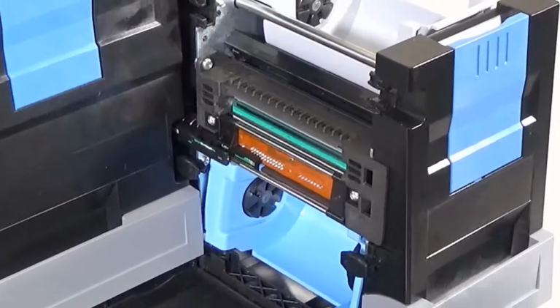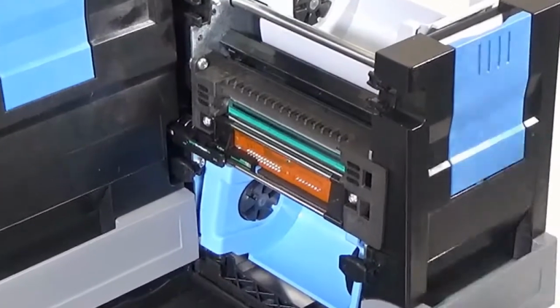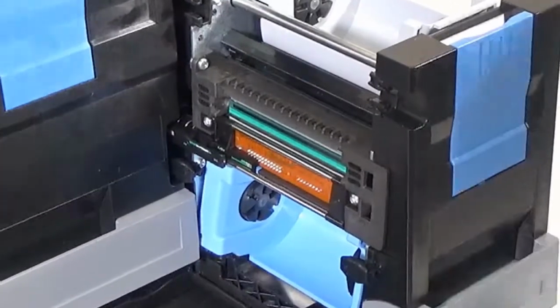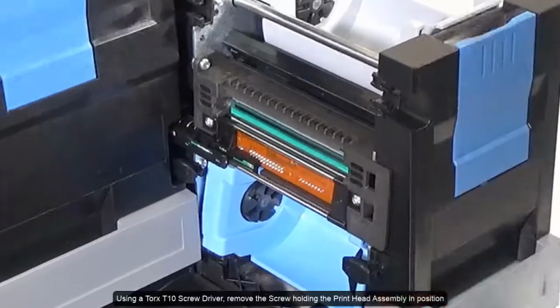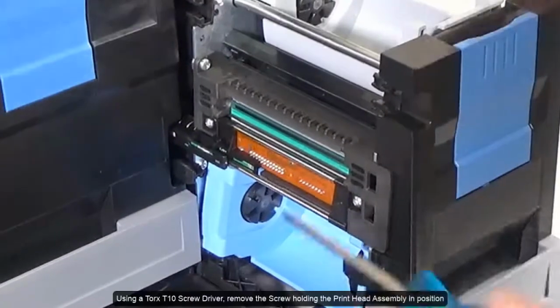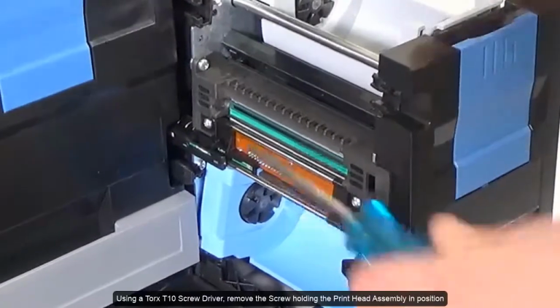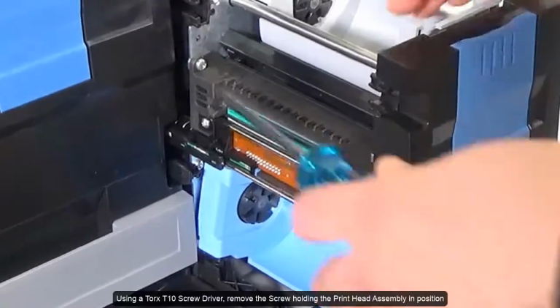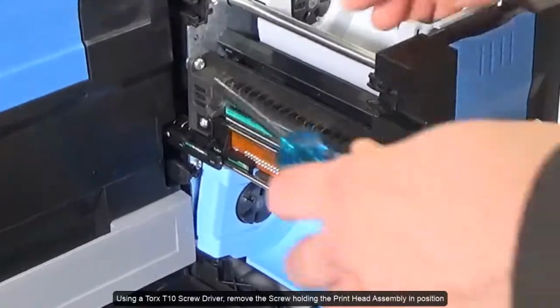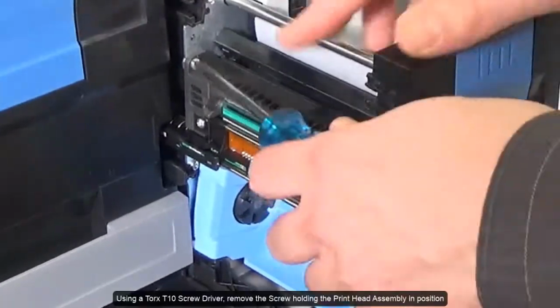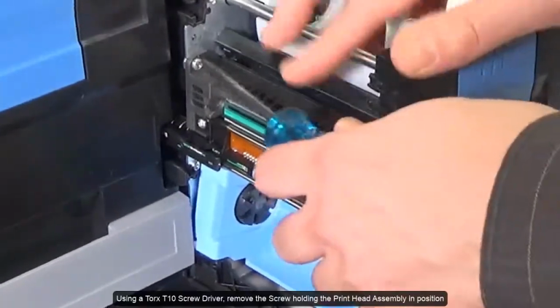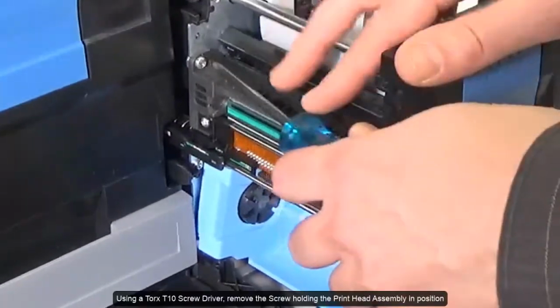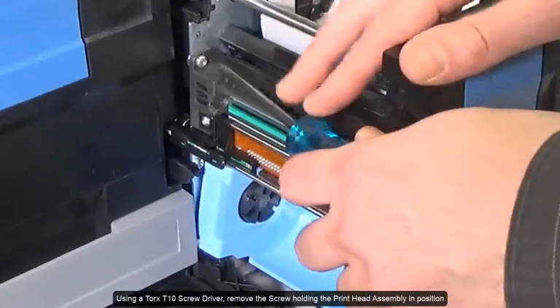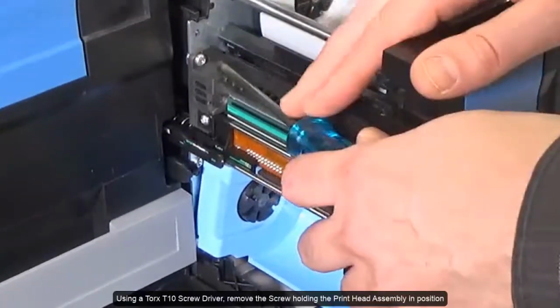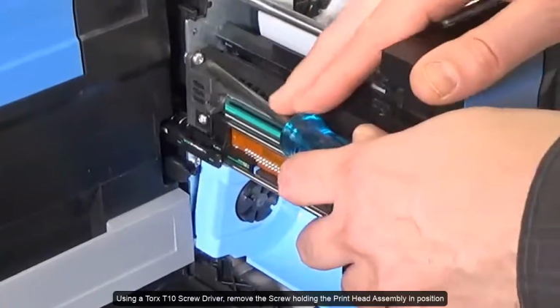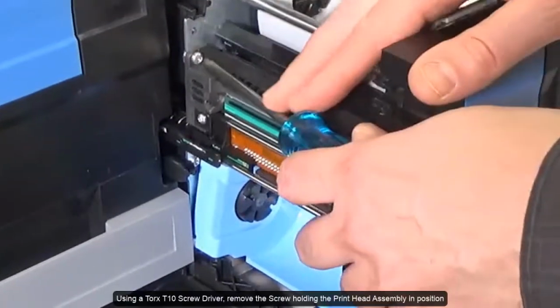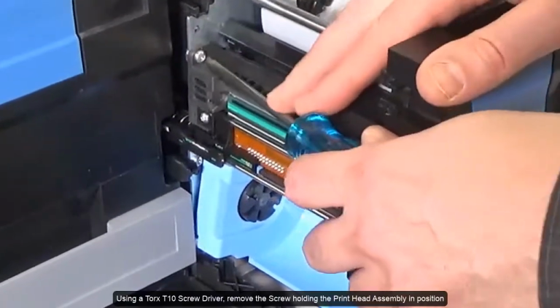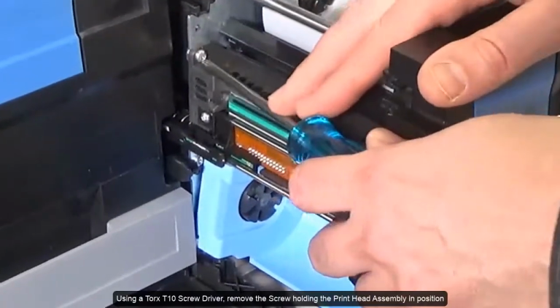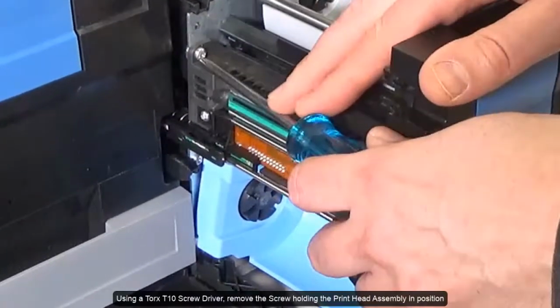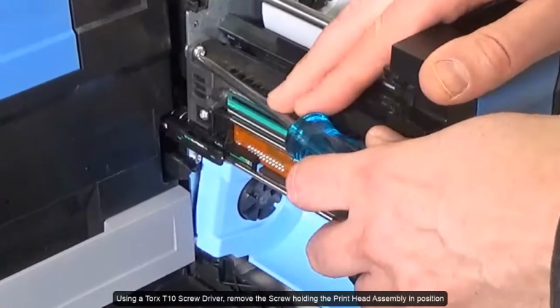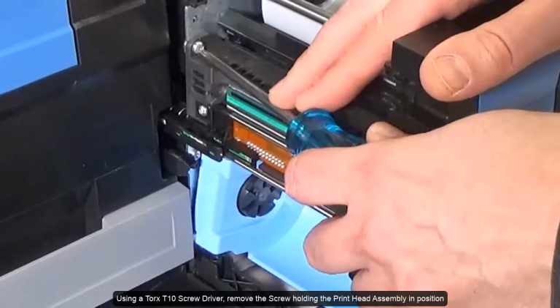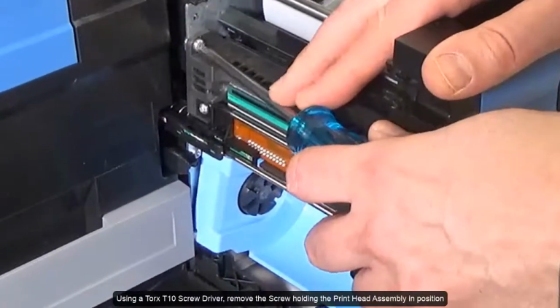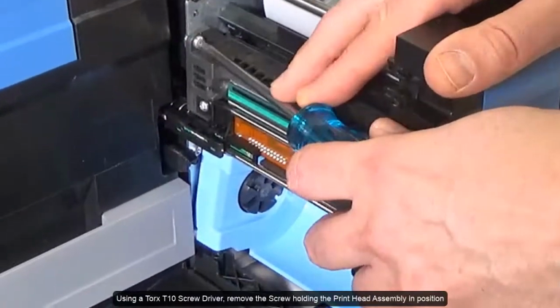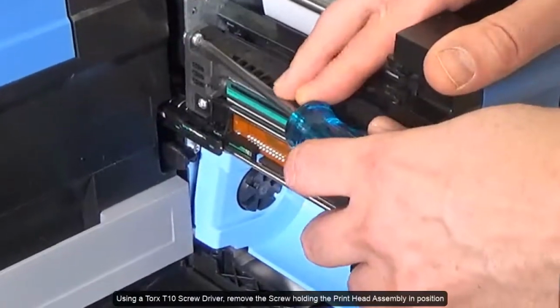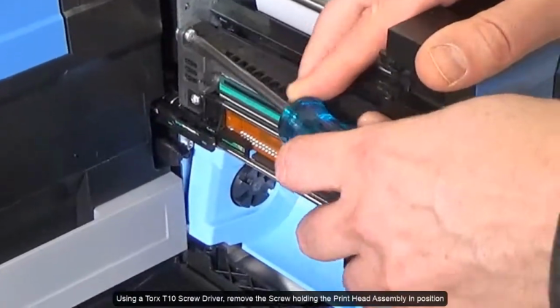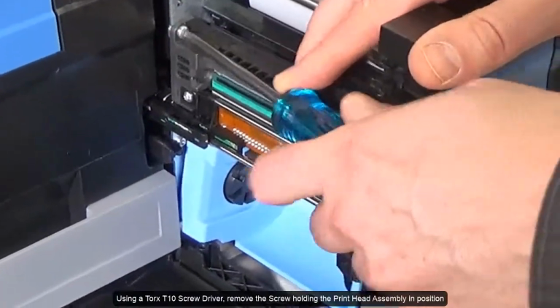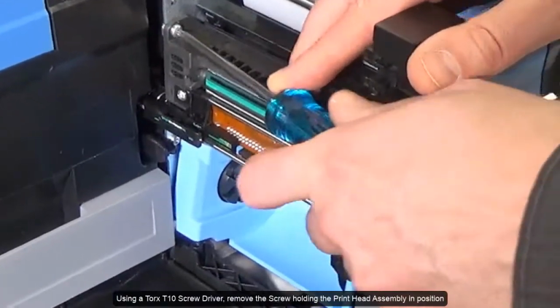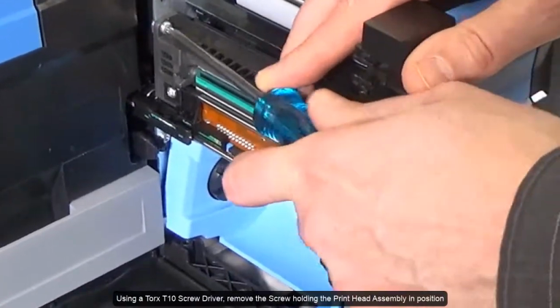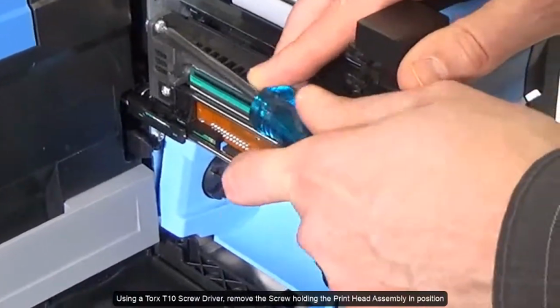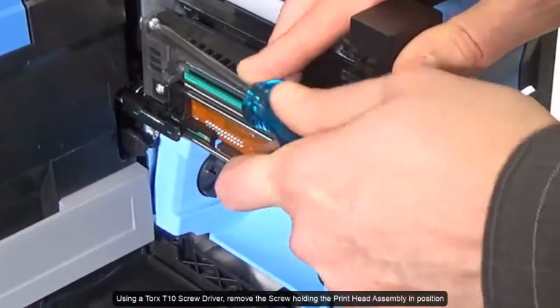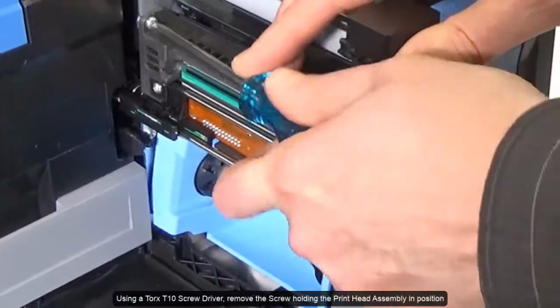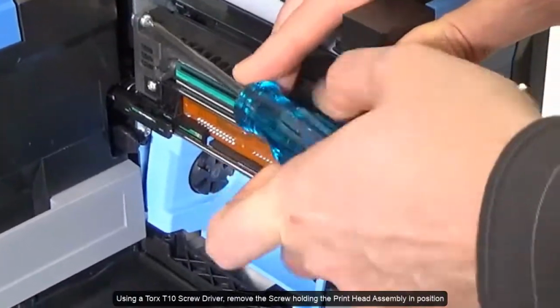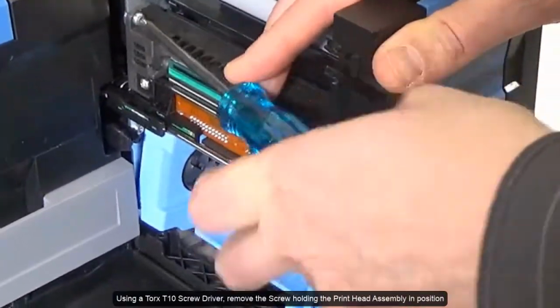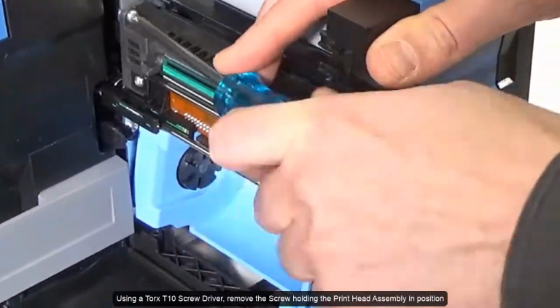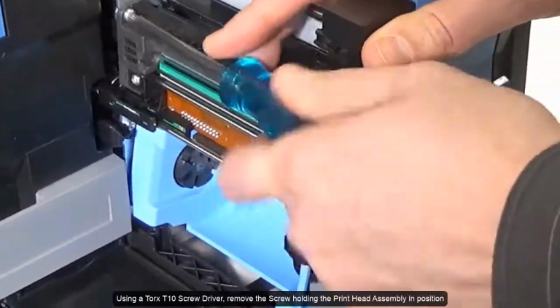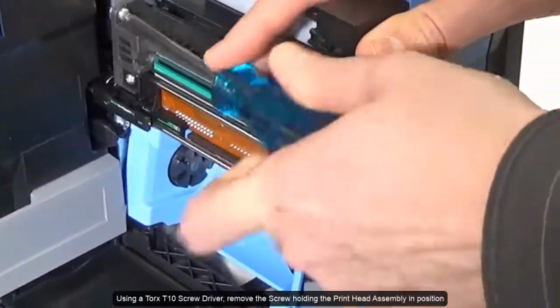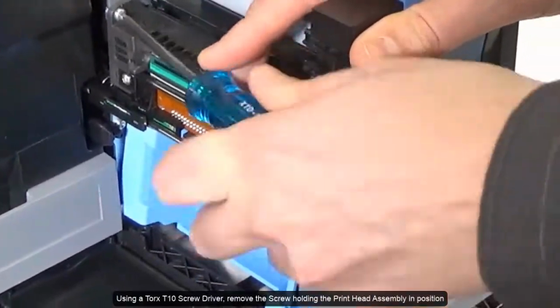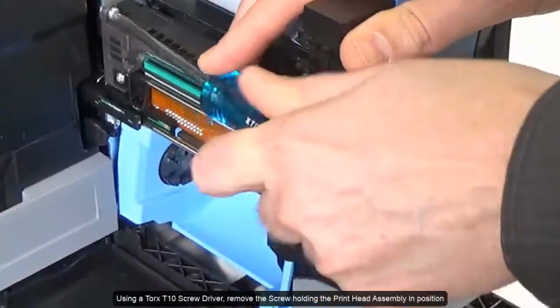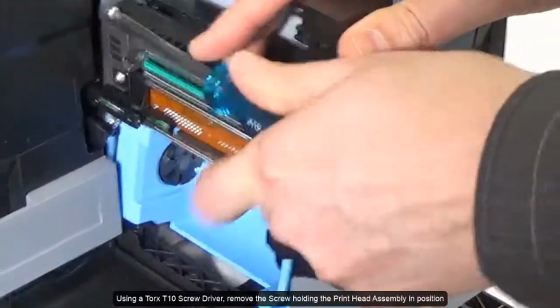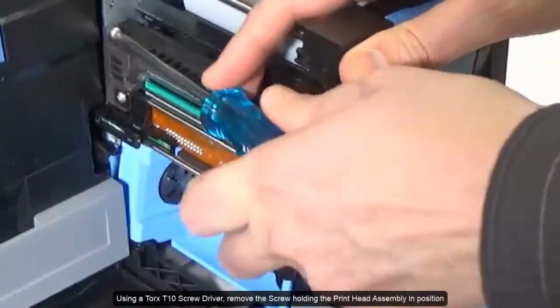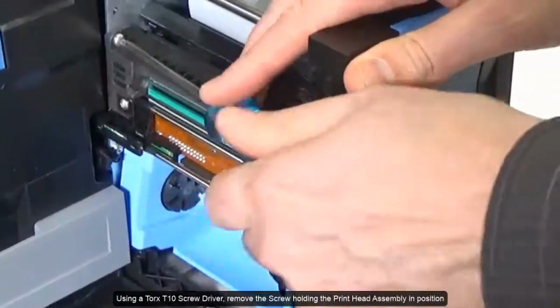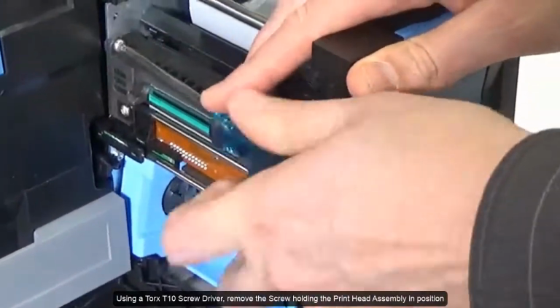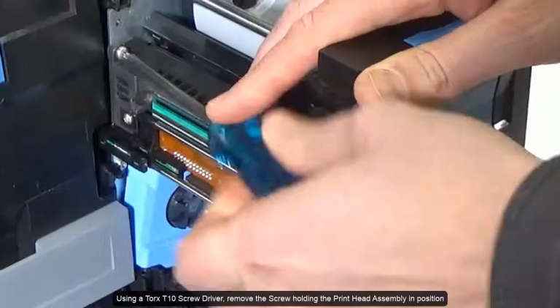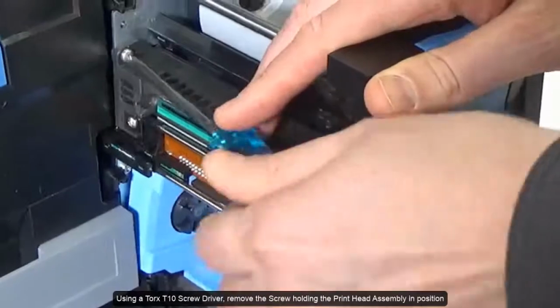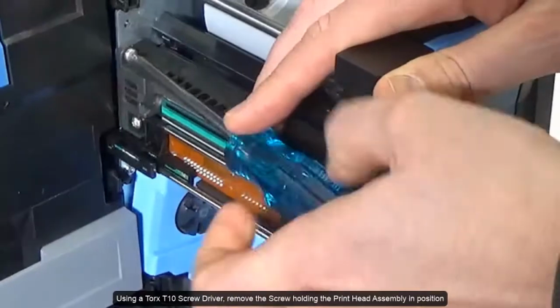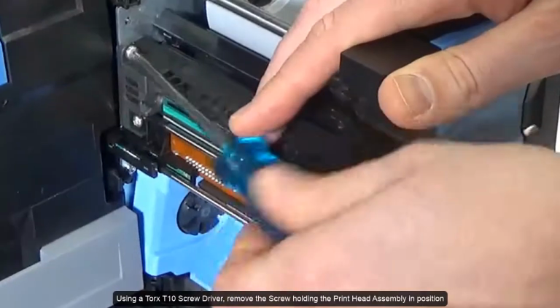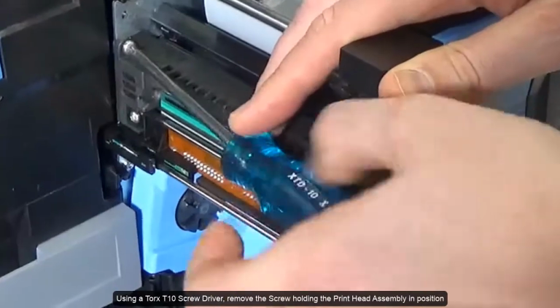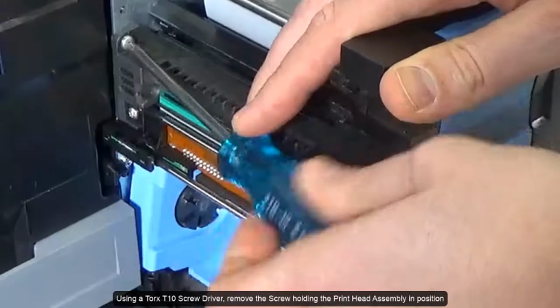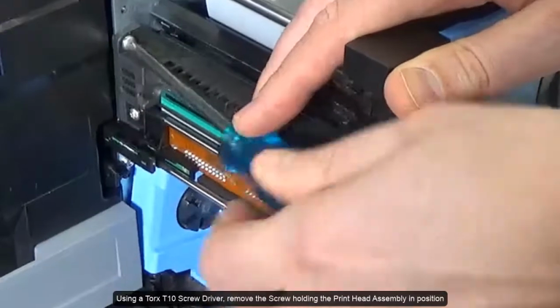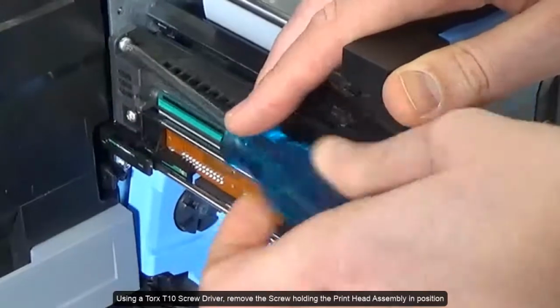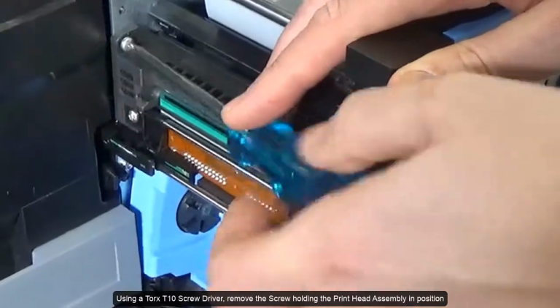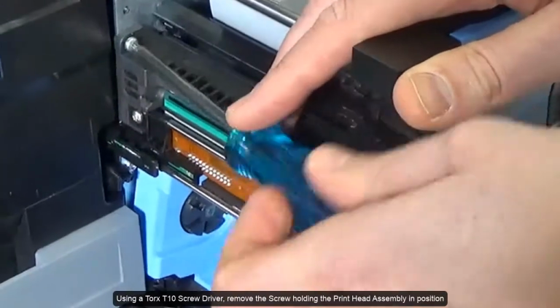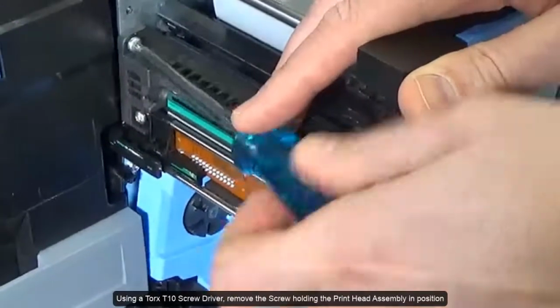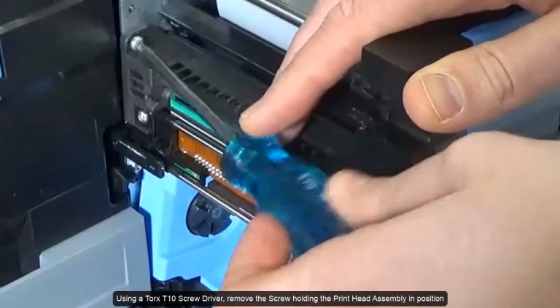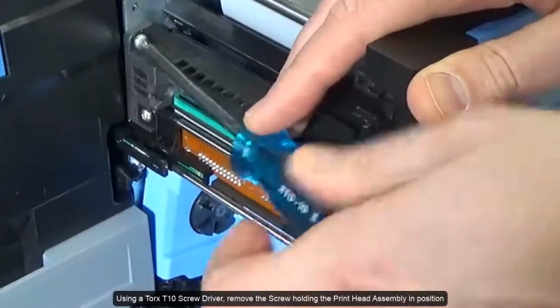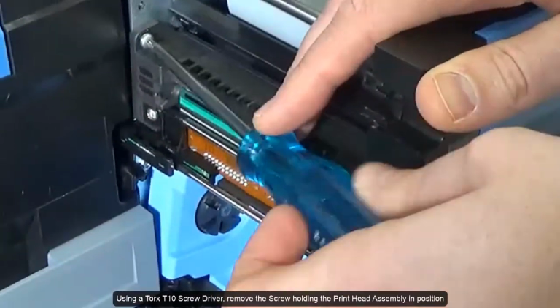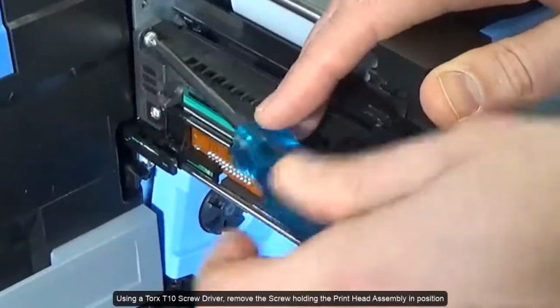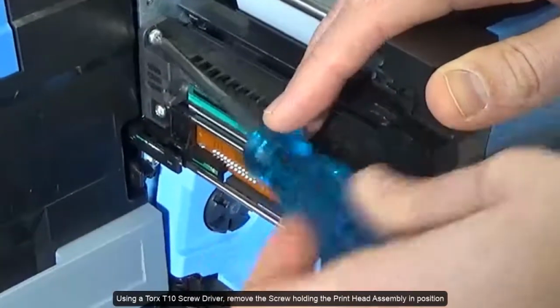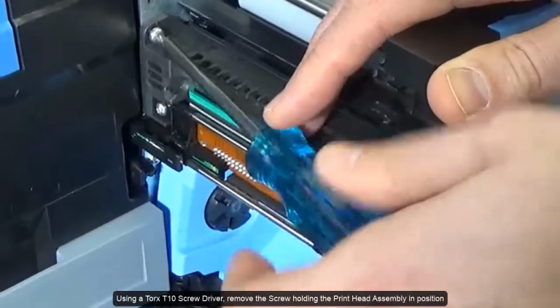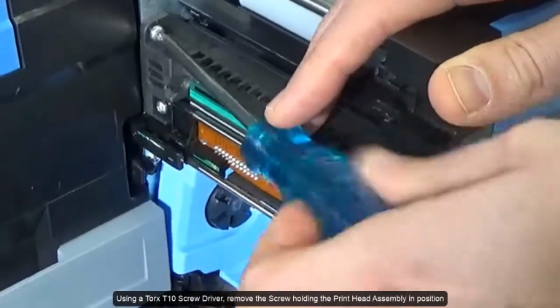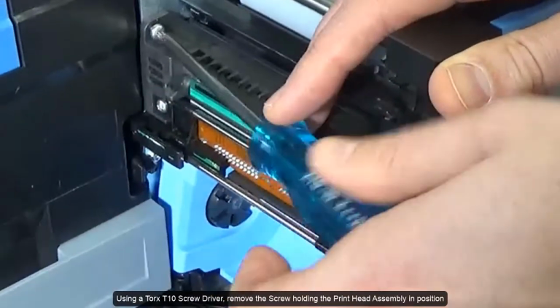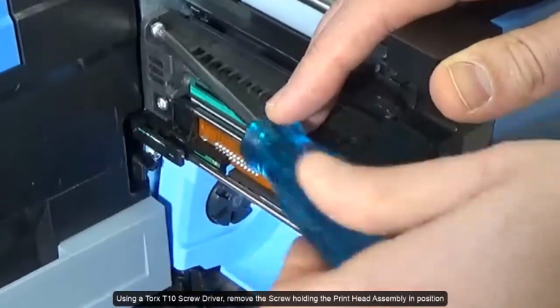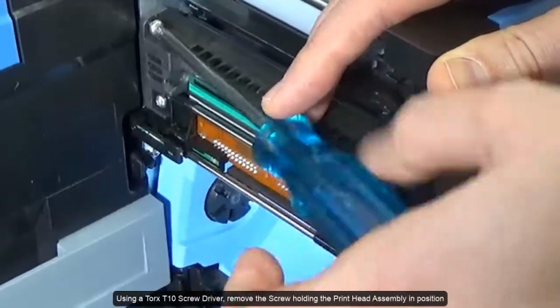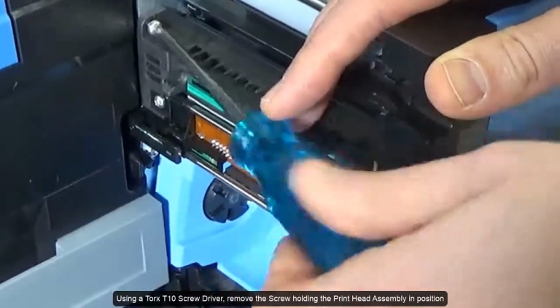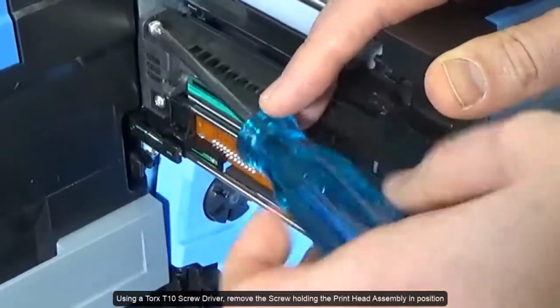Using a Torx T10 screwdriver, remove the screw holding the print head assembly in position.